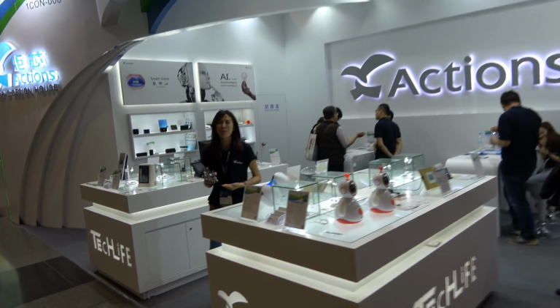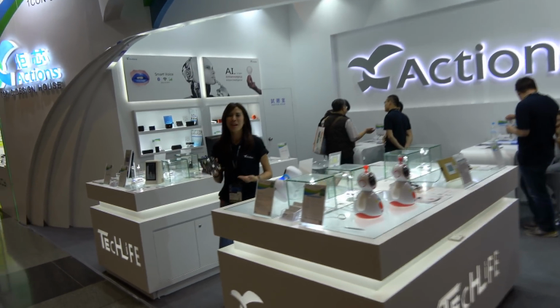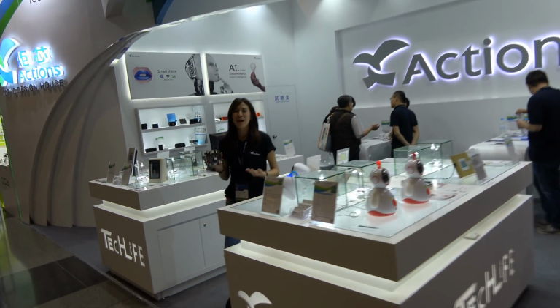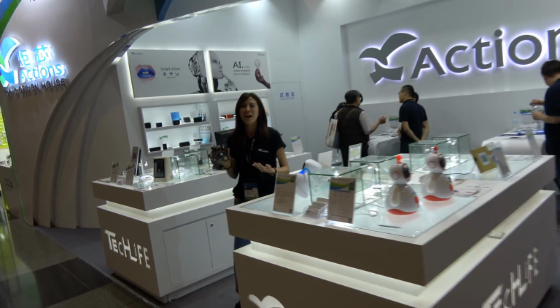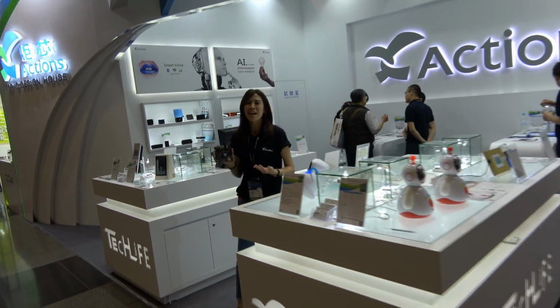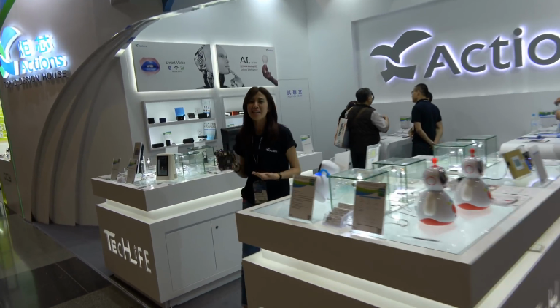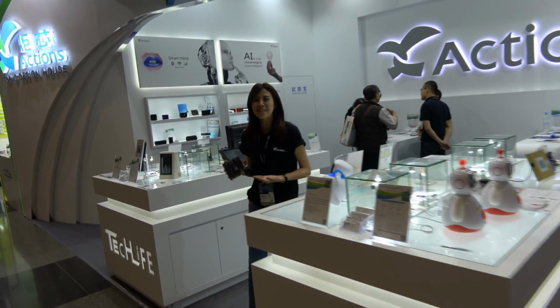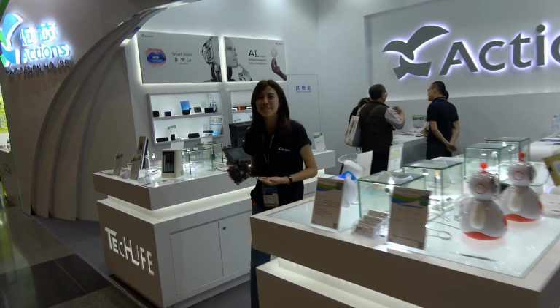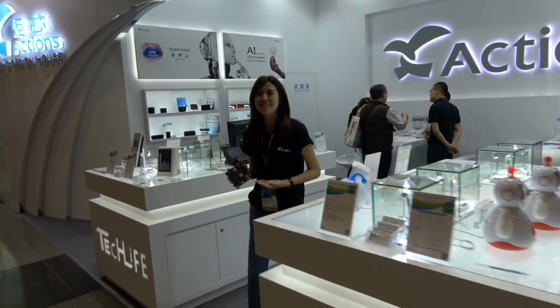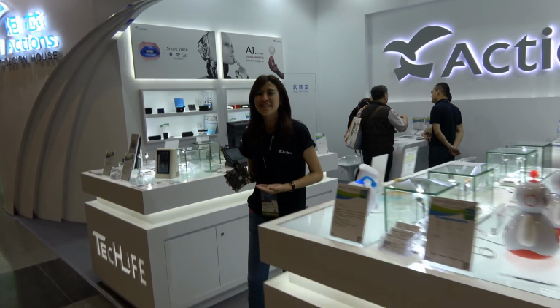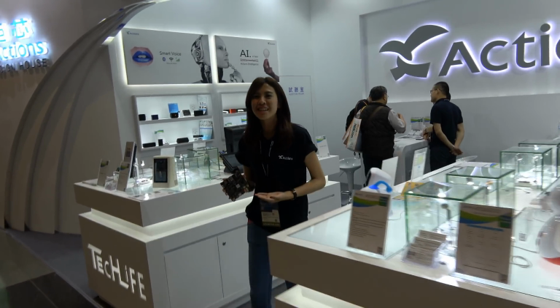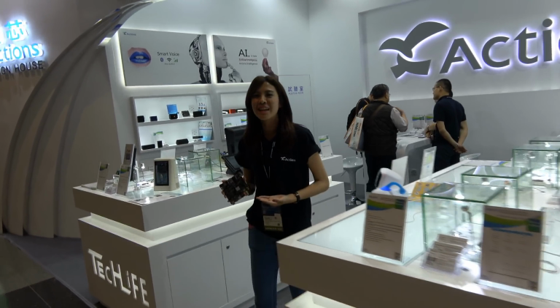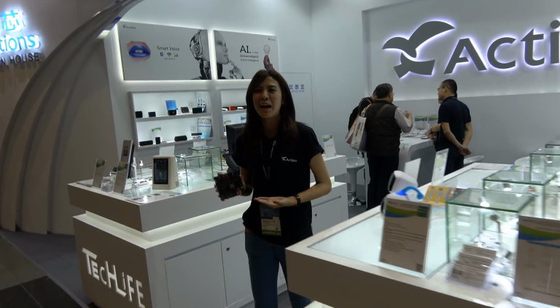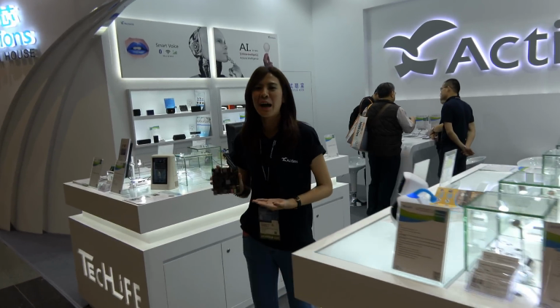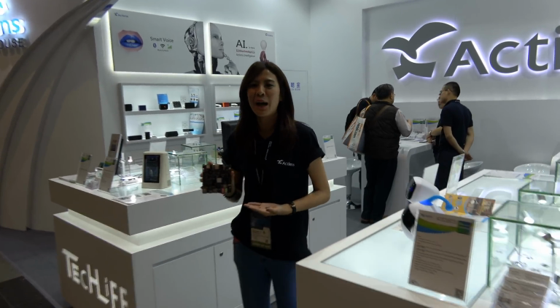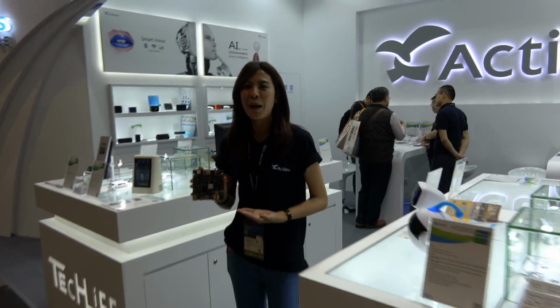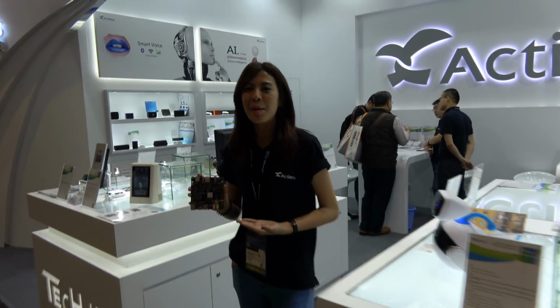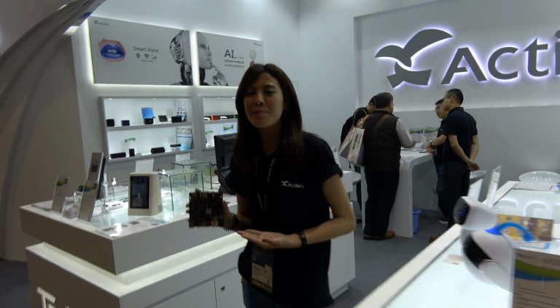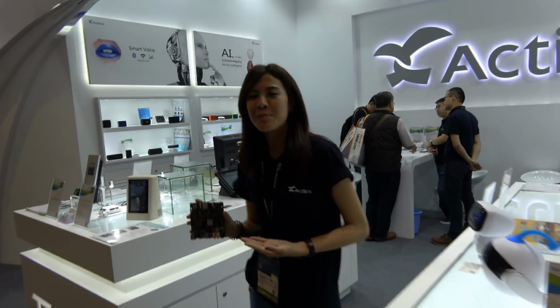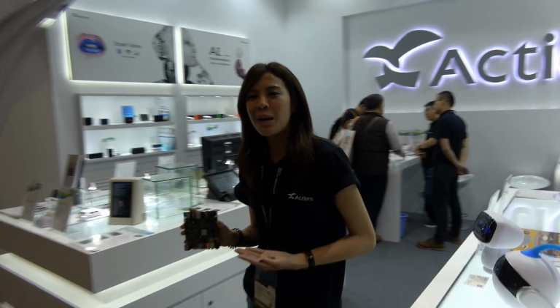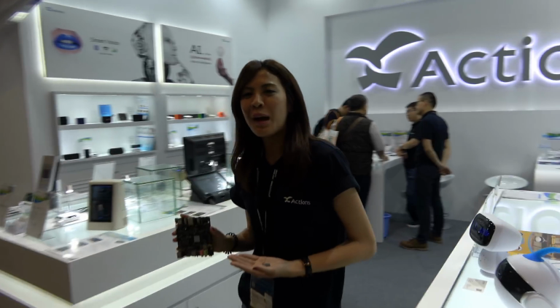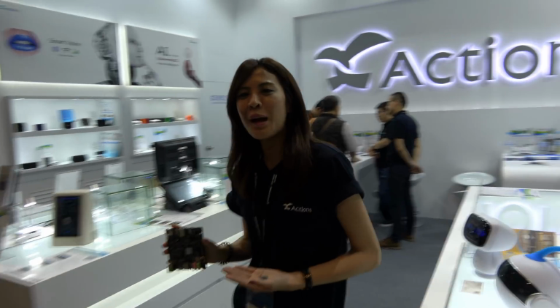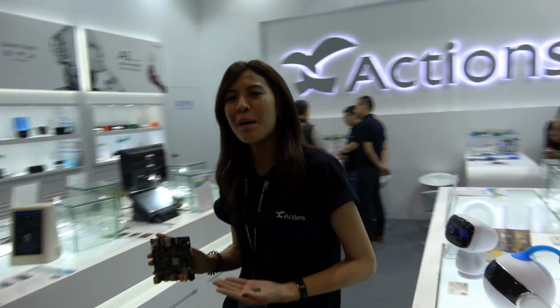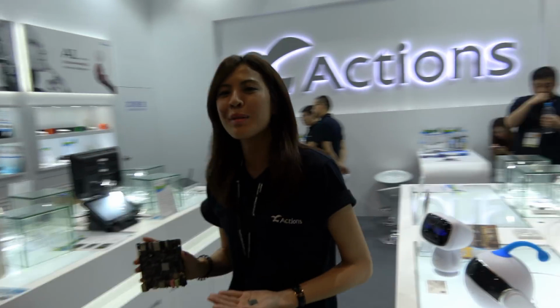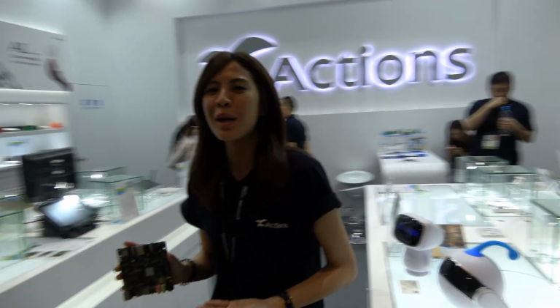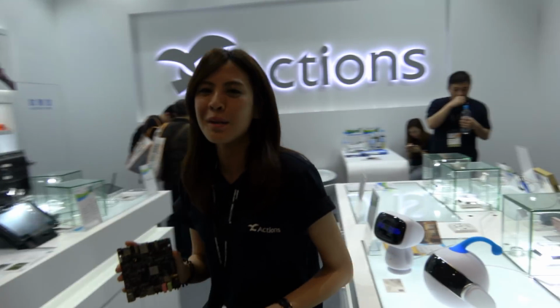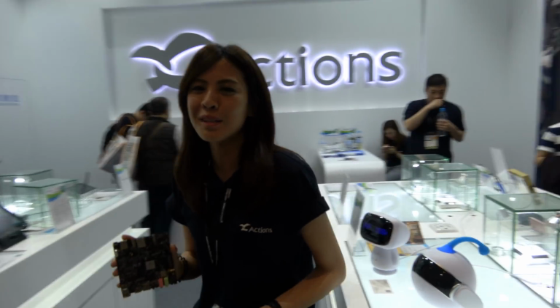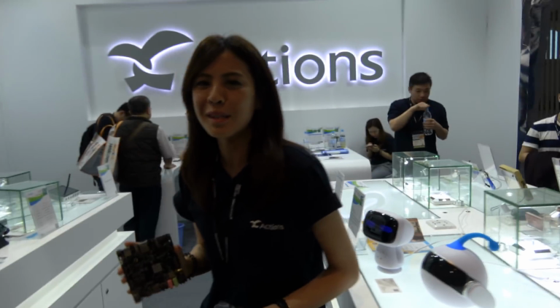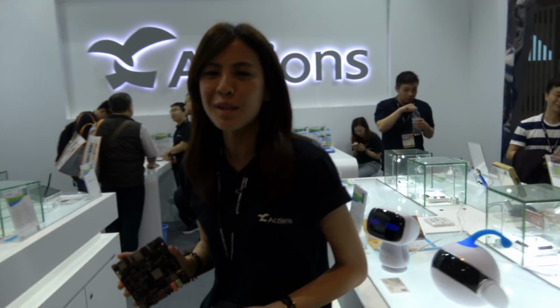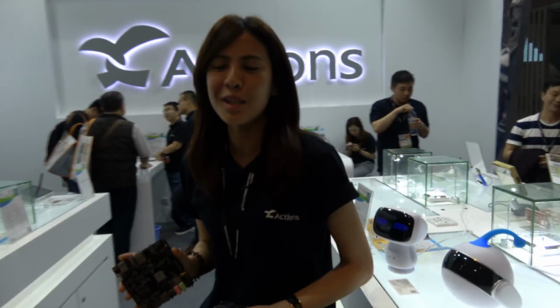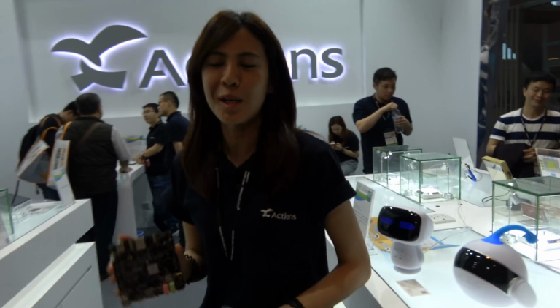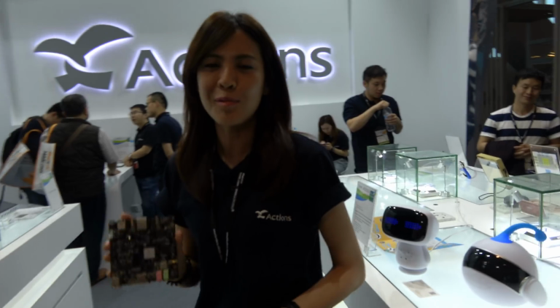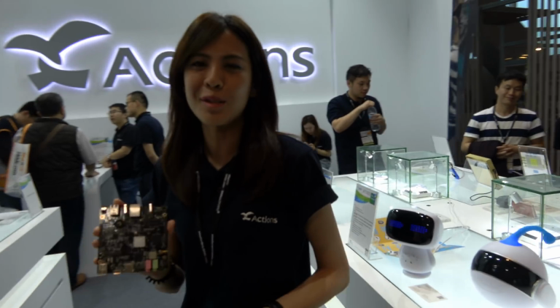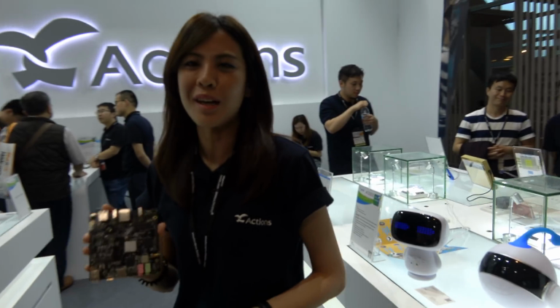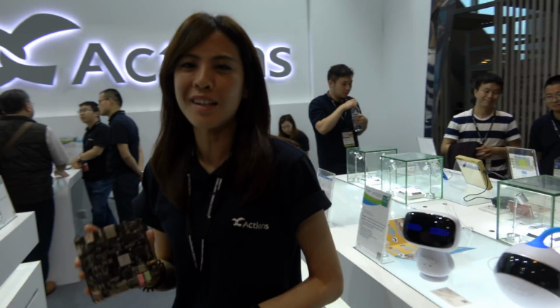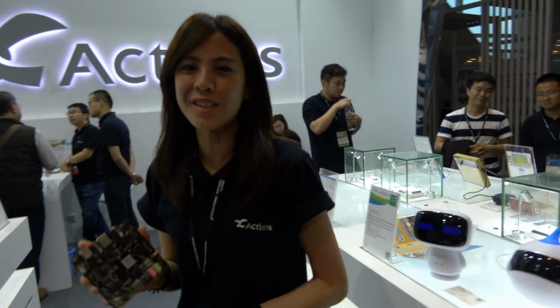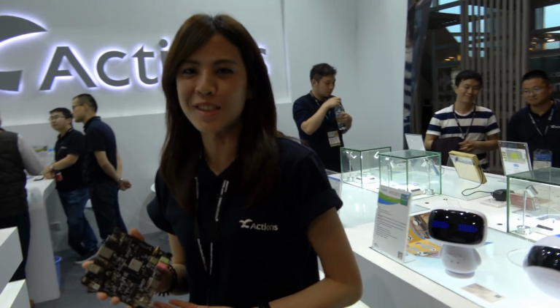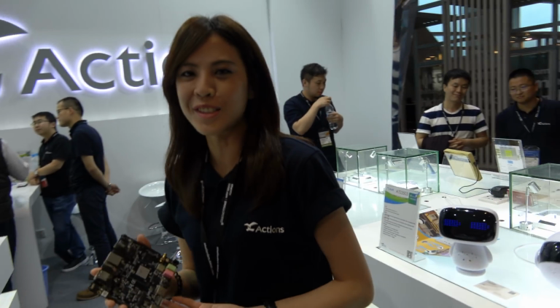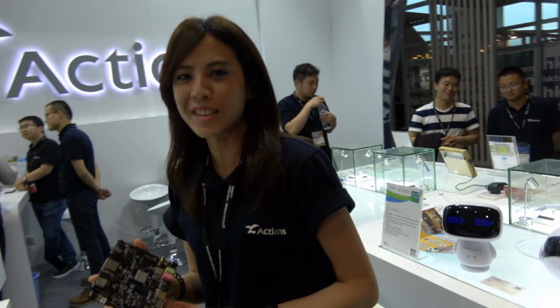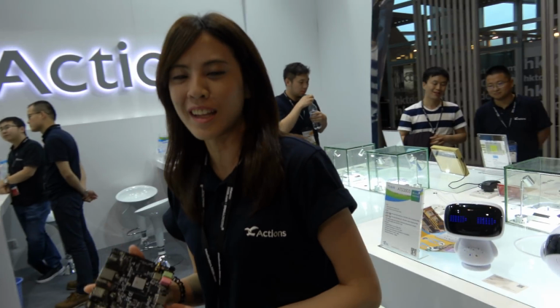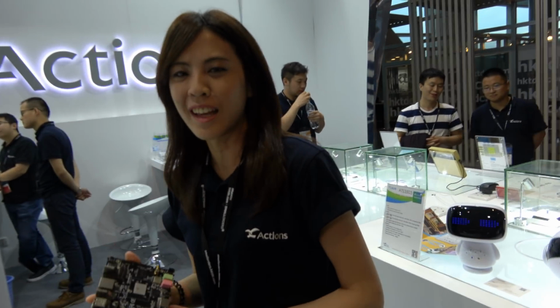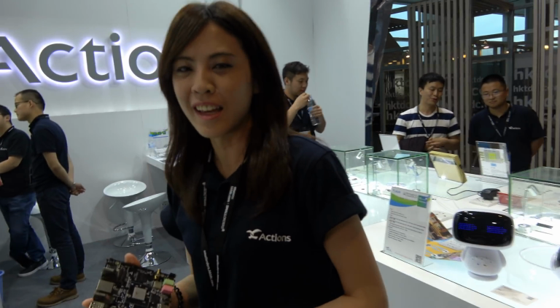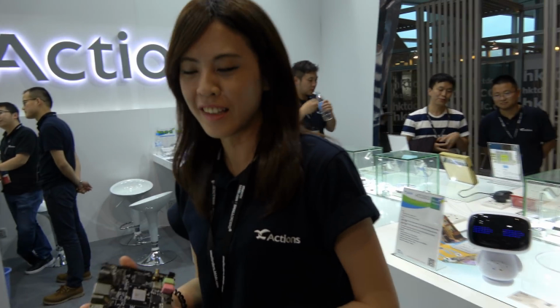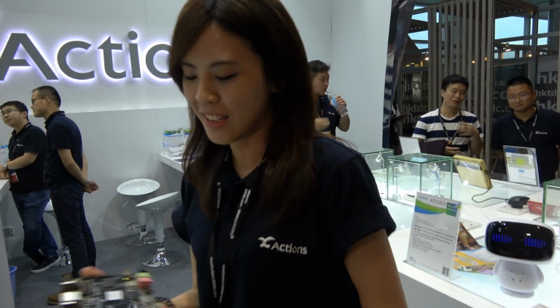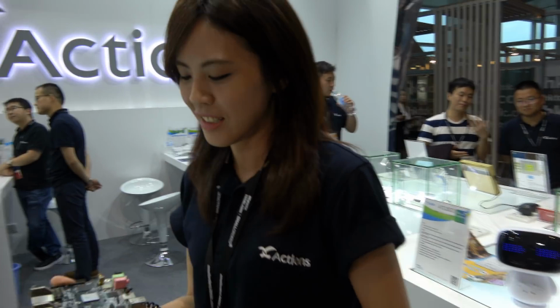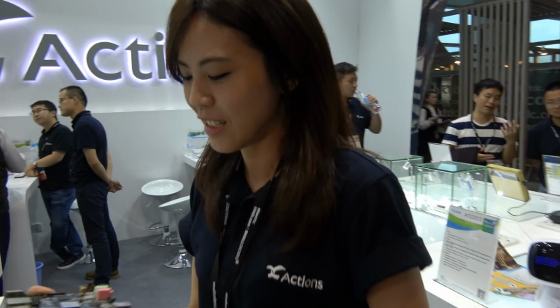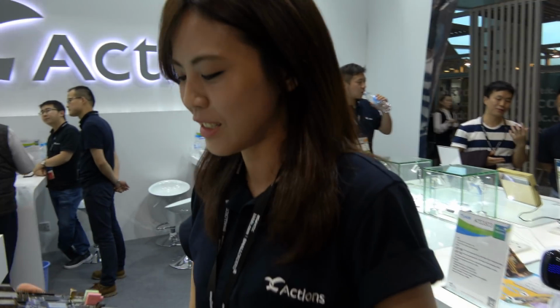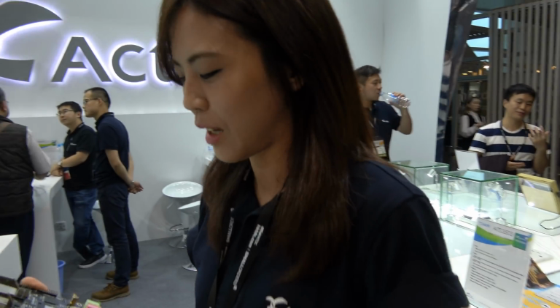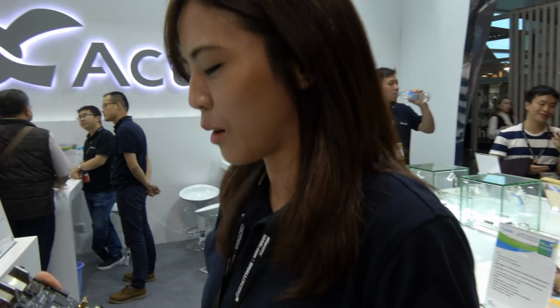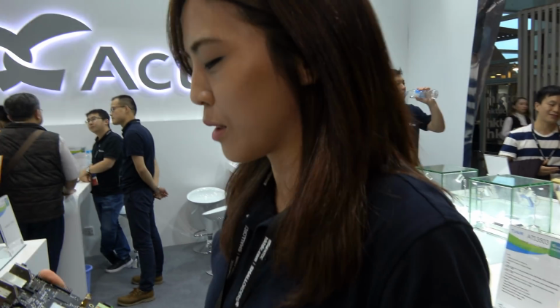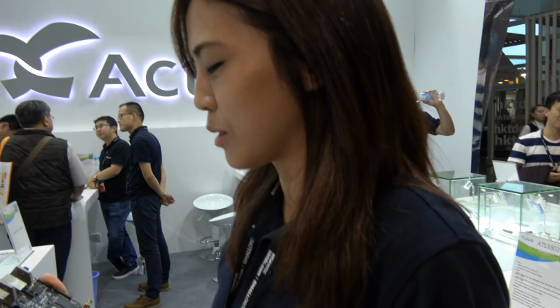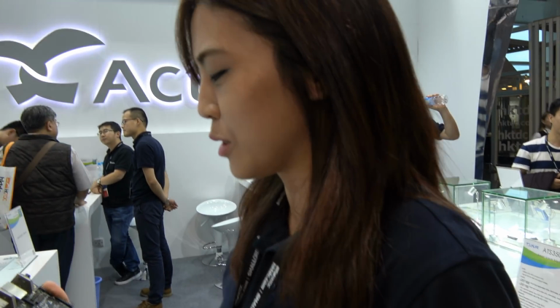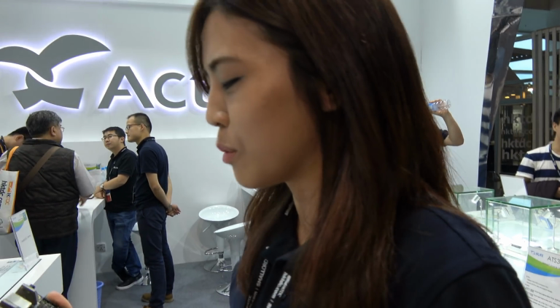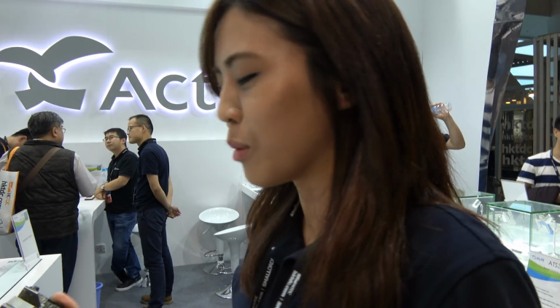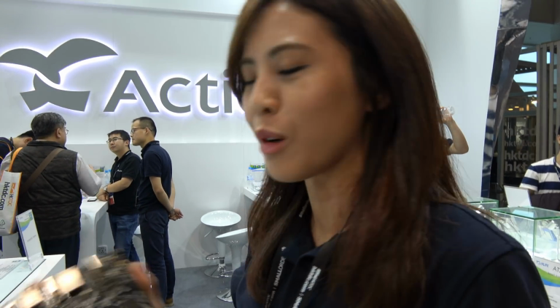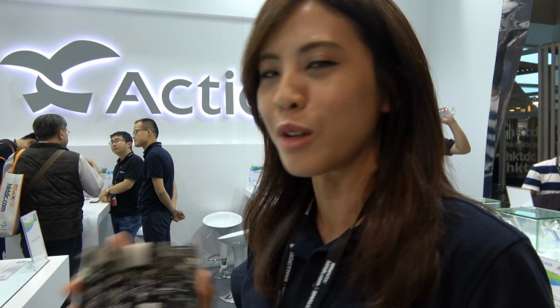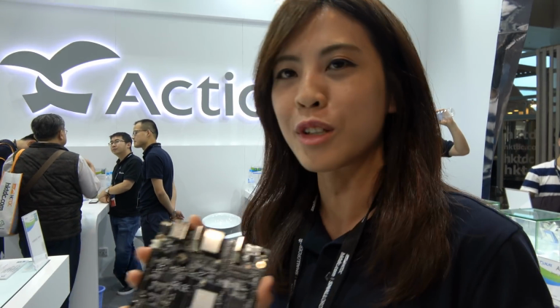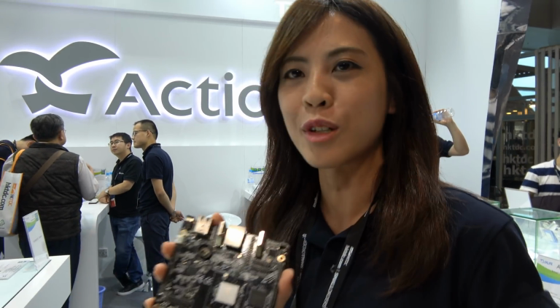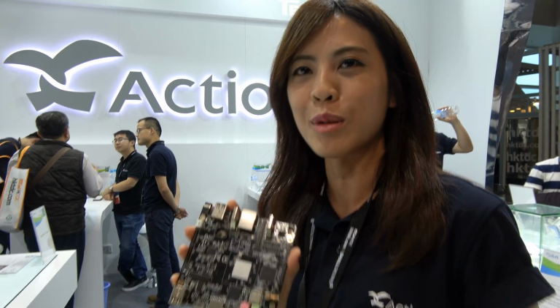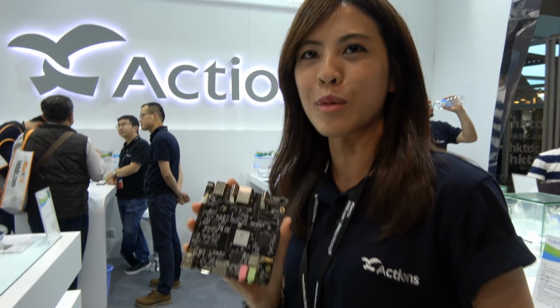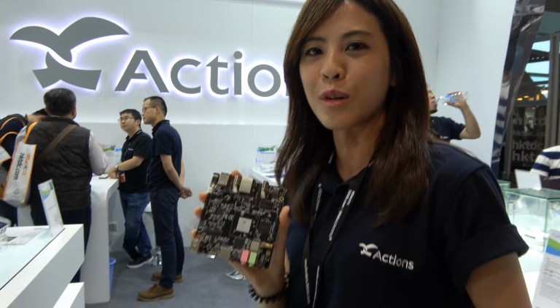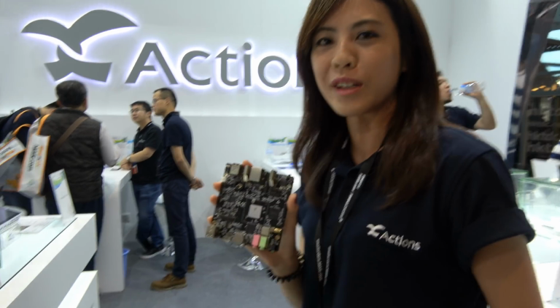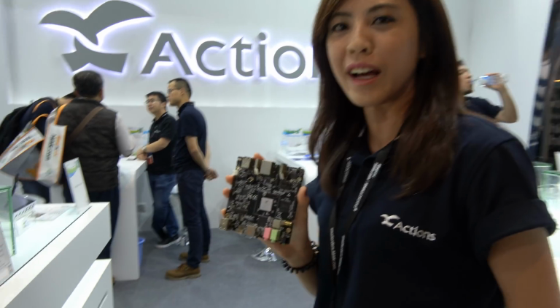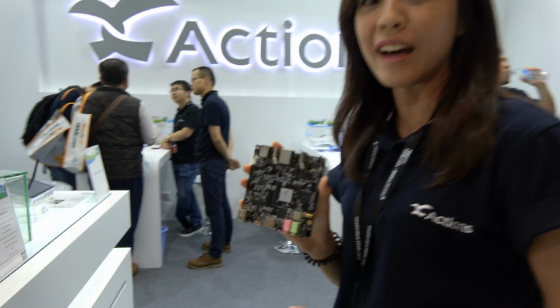We're here at the Hong Kong Fair. Hi, I'm Carolyn. Welcome to Actions. And this is our new board, Qubiboard 9.